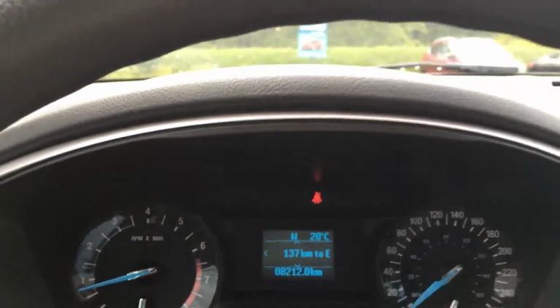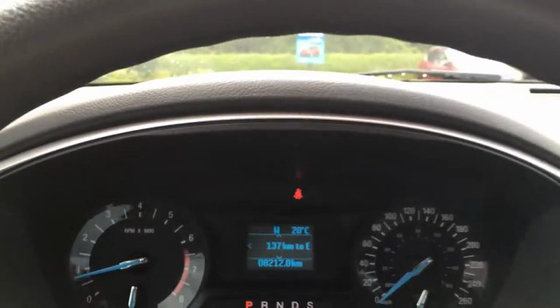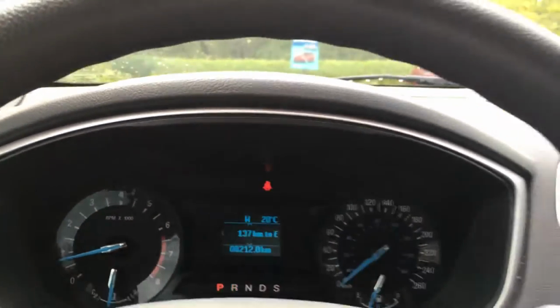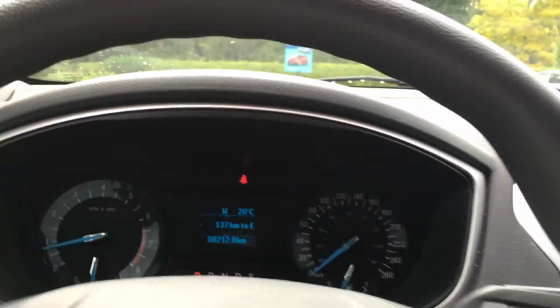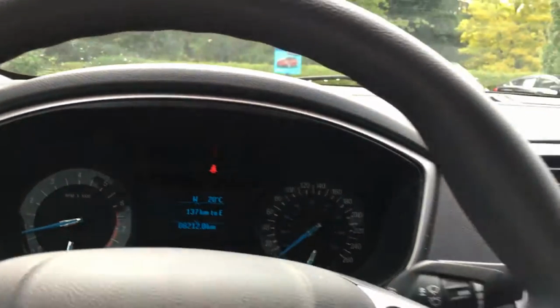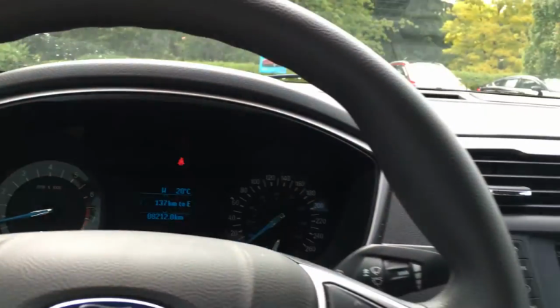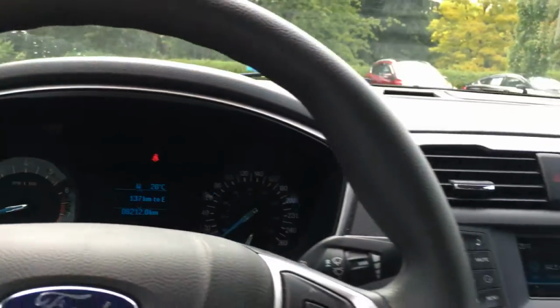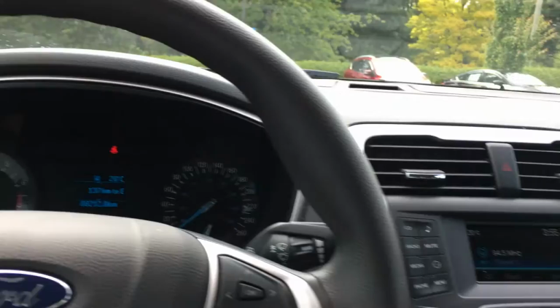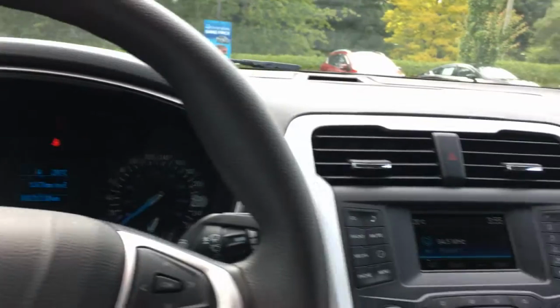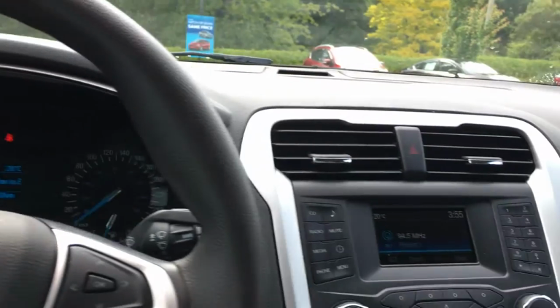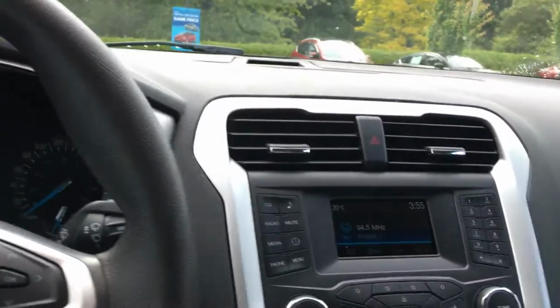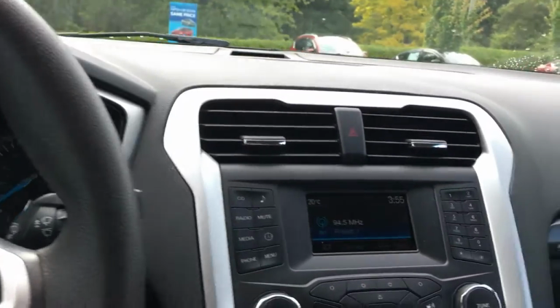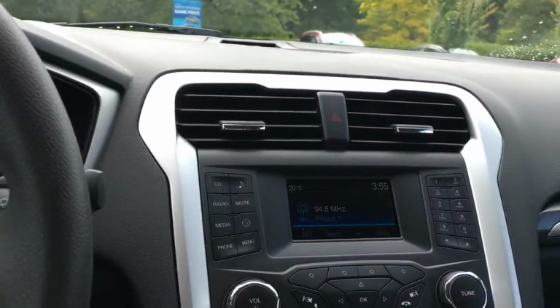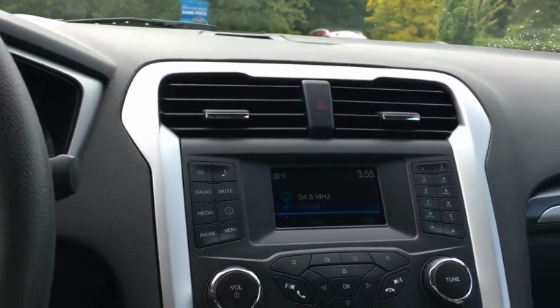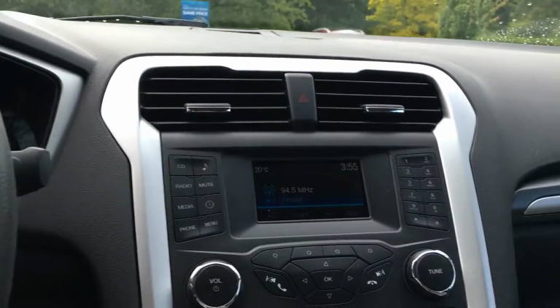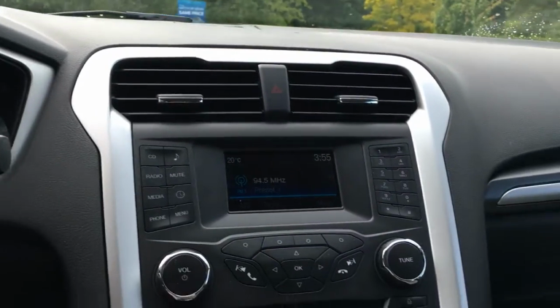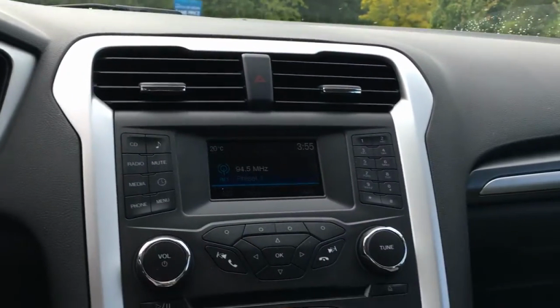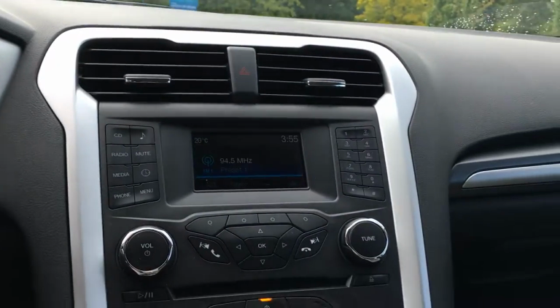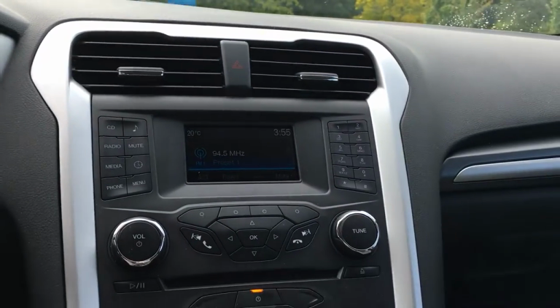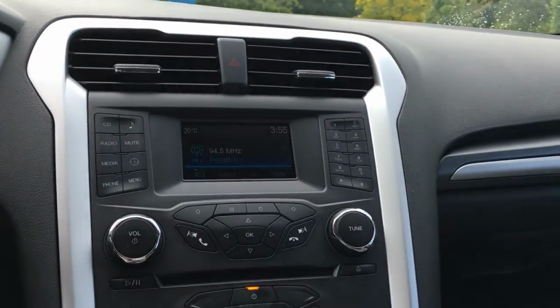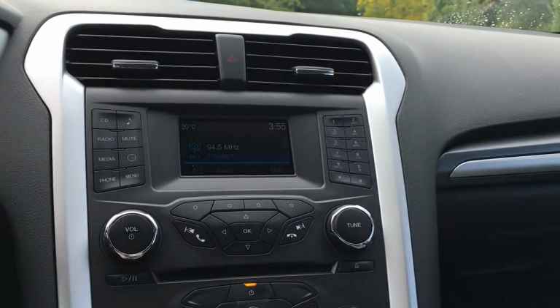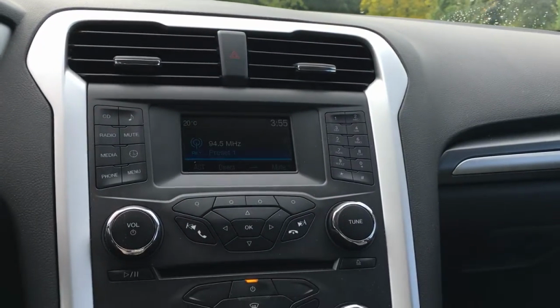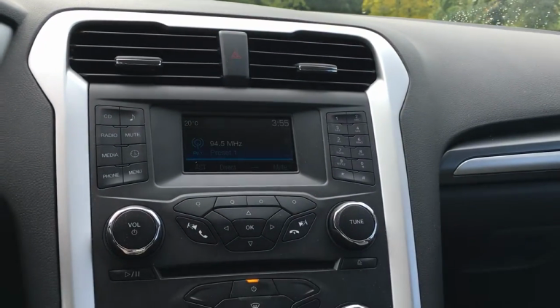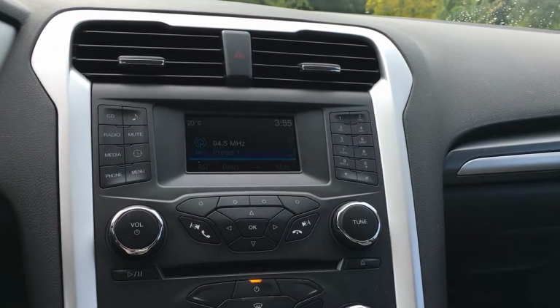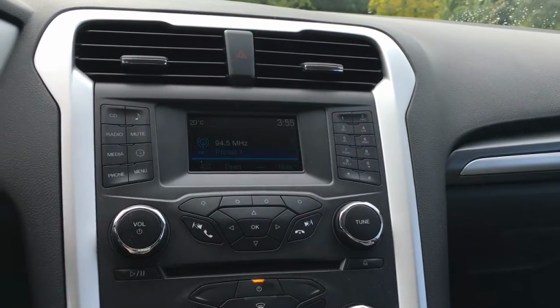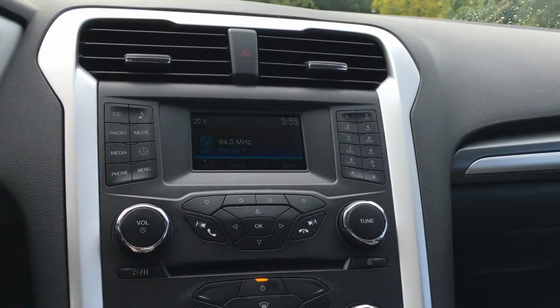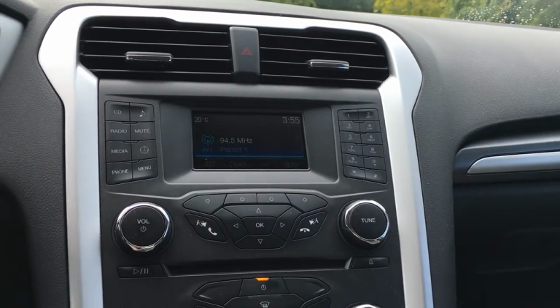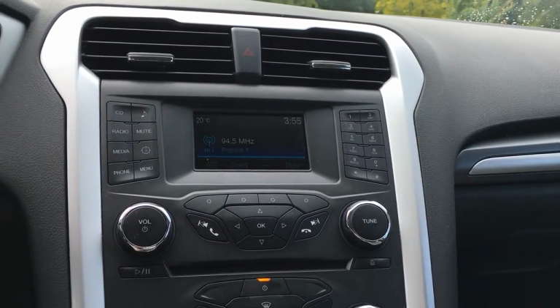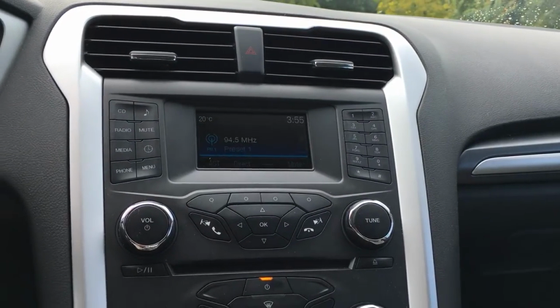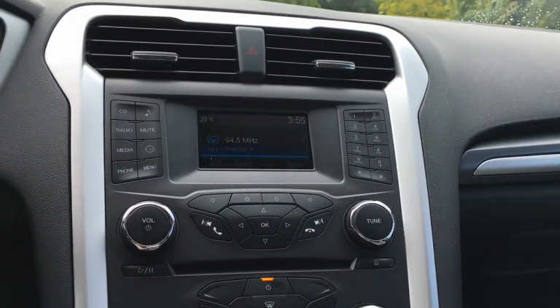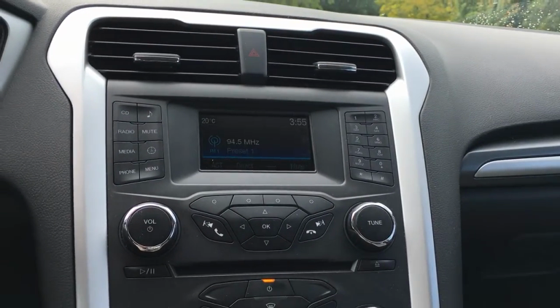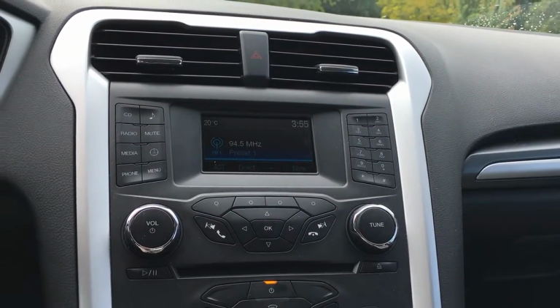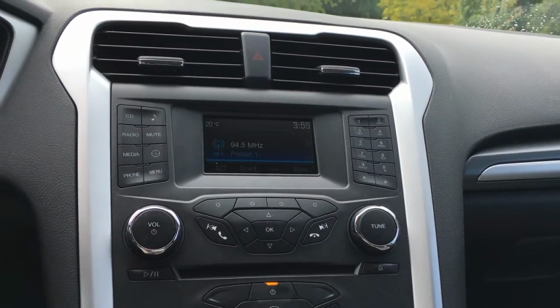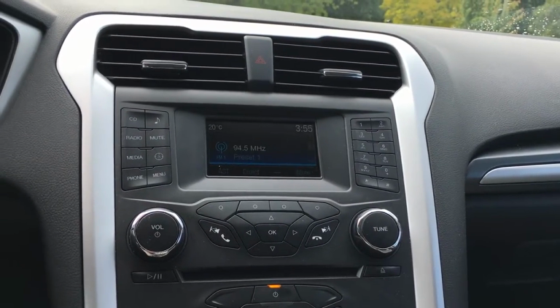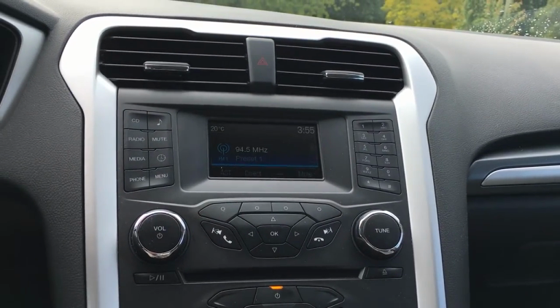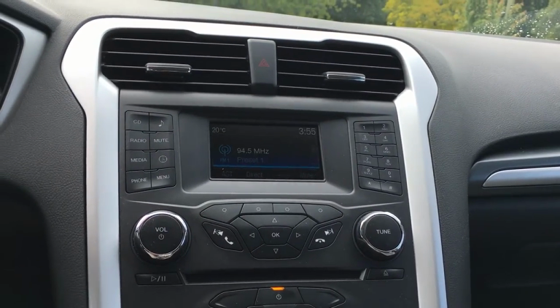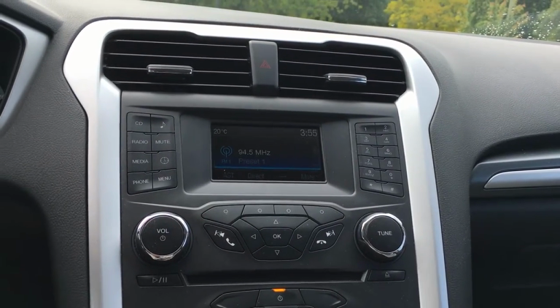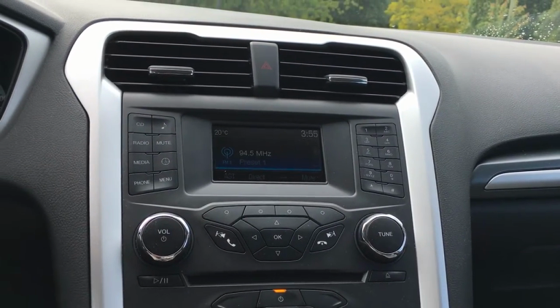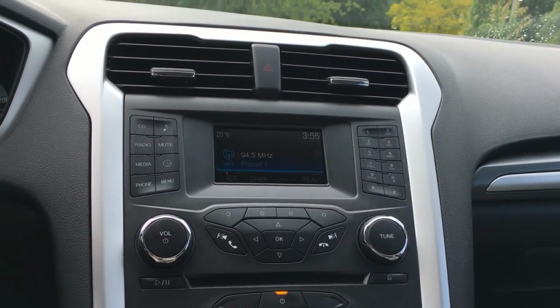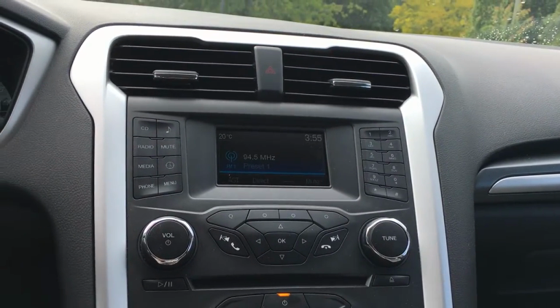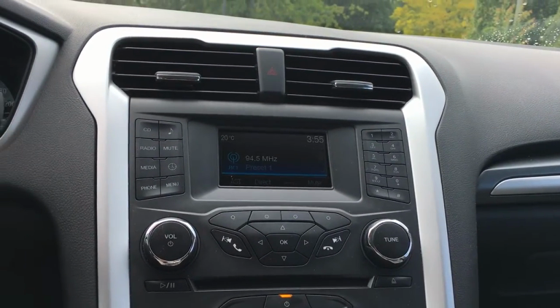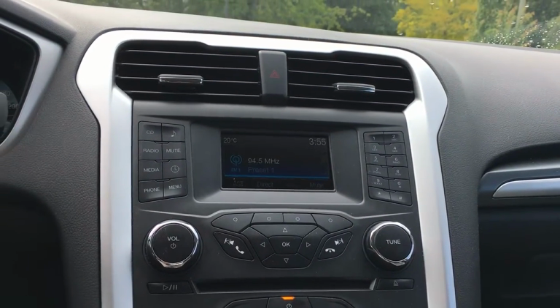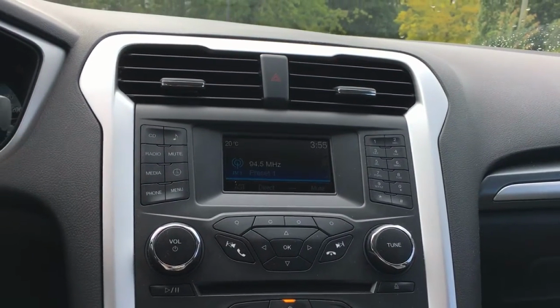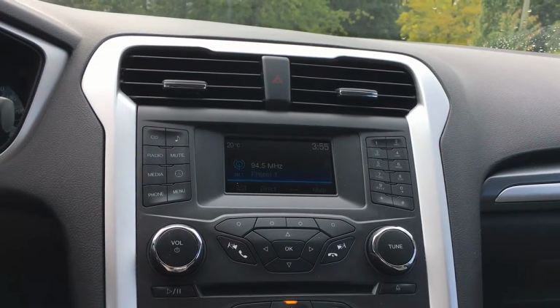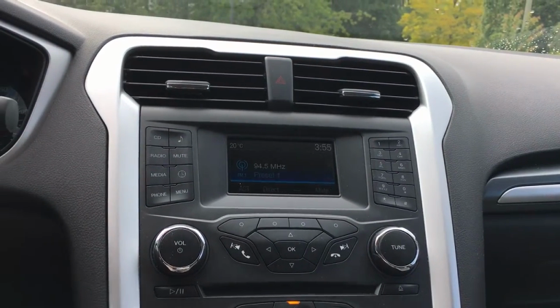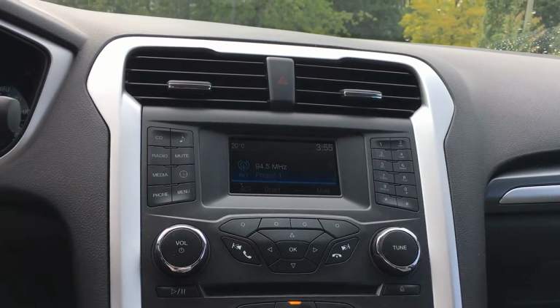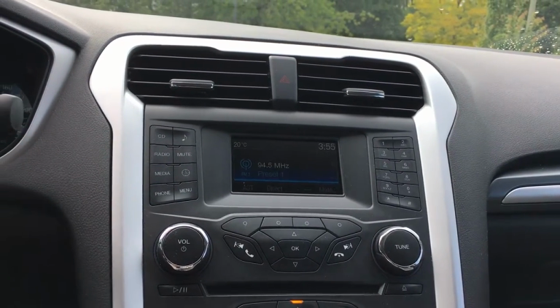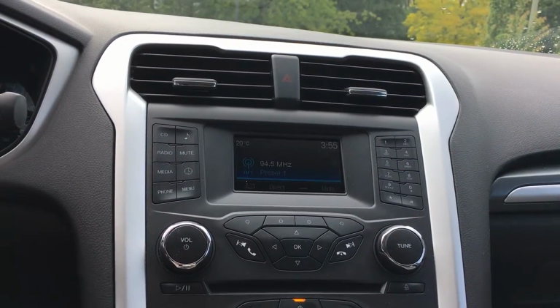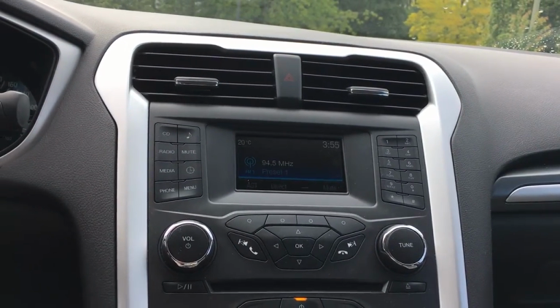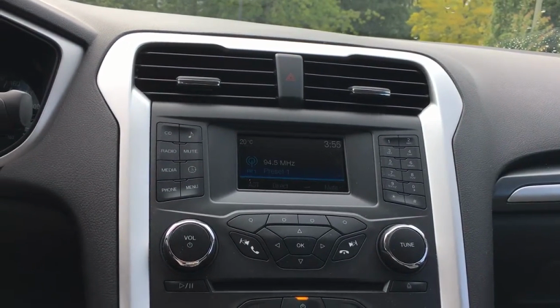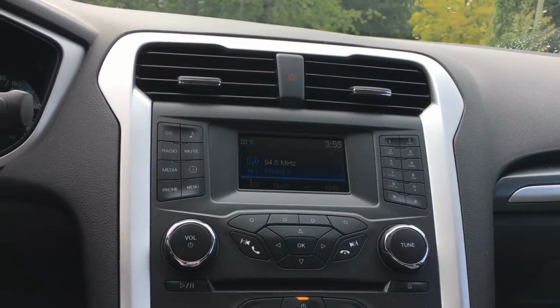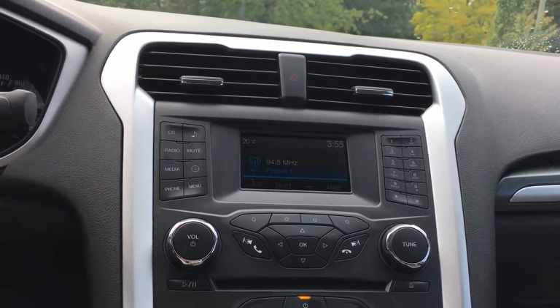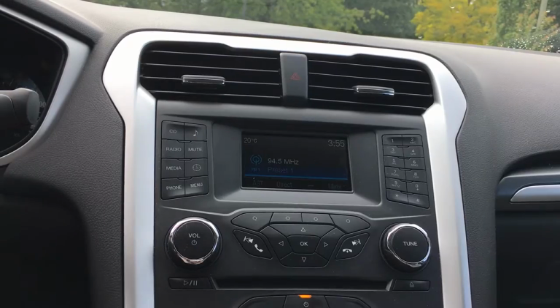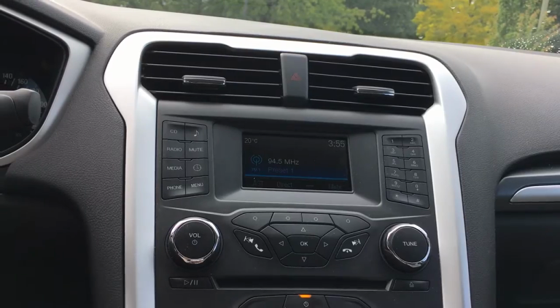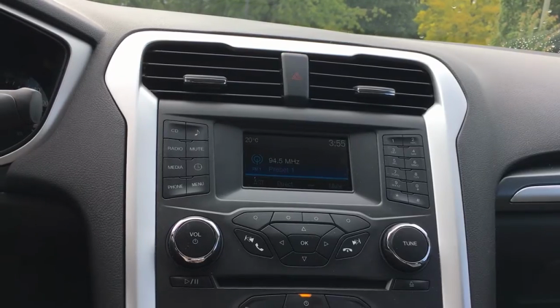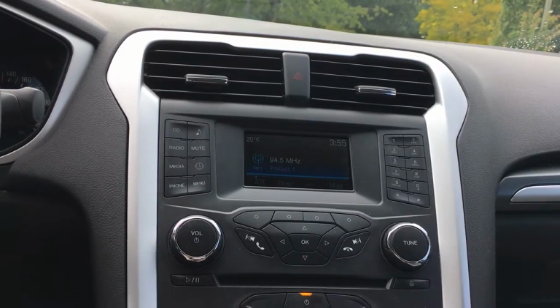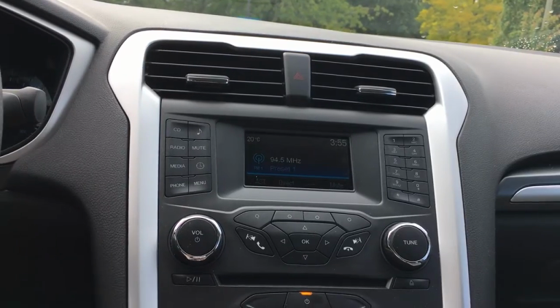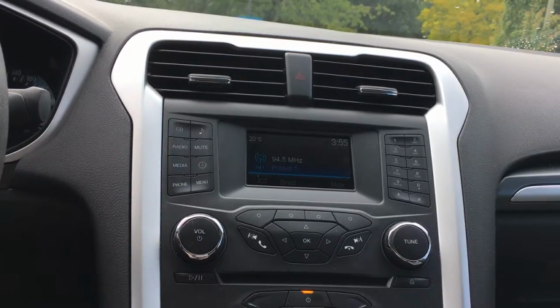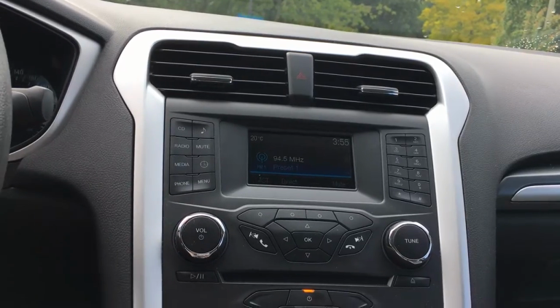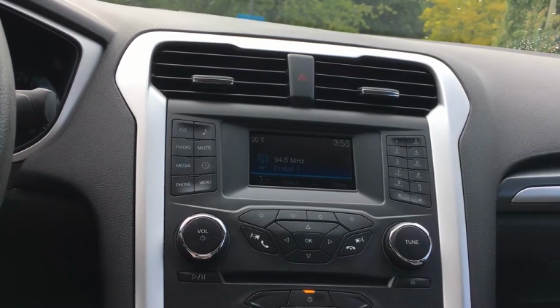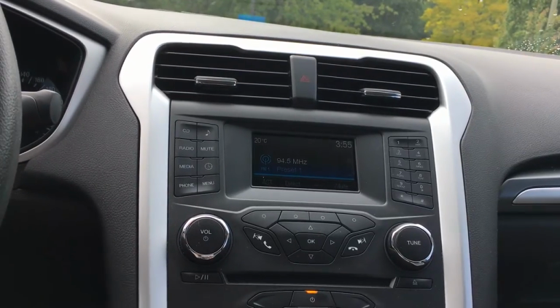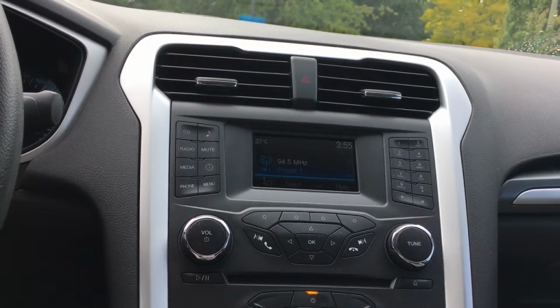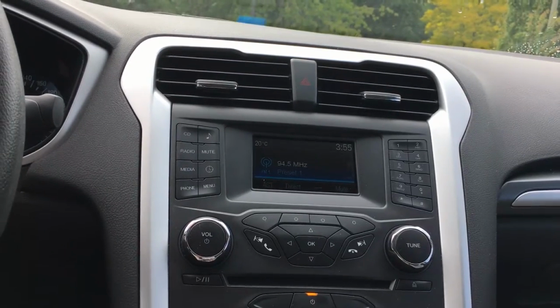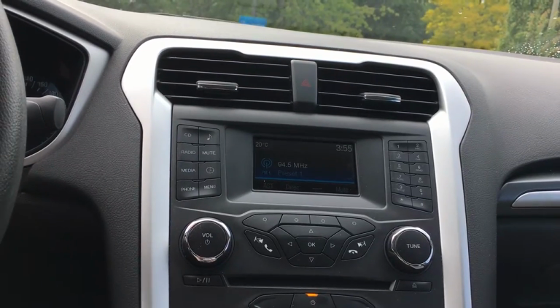Beside the steering wheel, you have the media system with AM, FM, radio, as well as CD, and the ability to hook up via USB and Bluetooth.